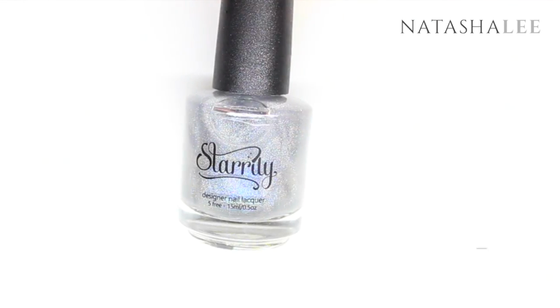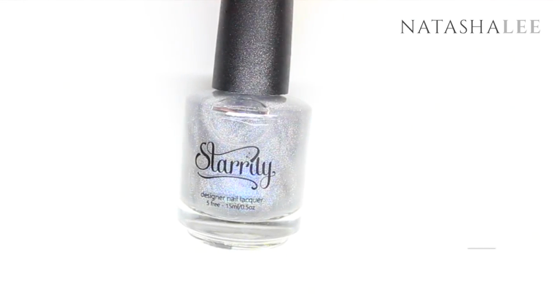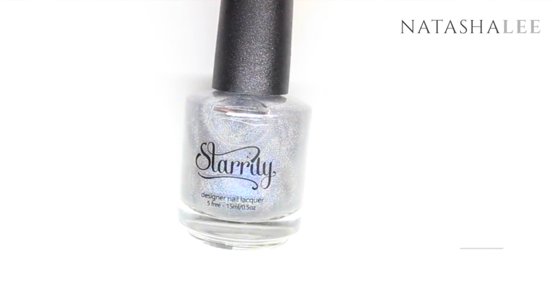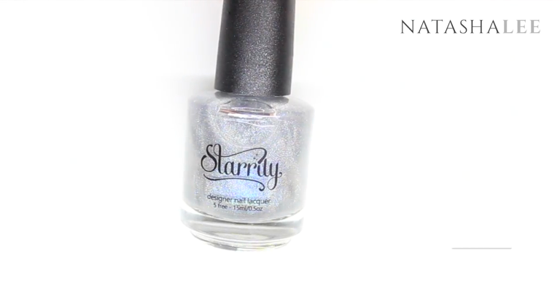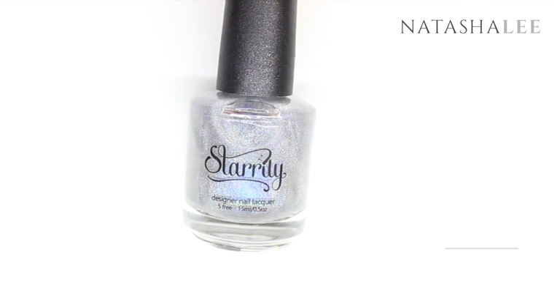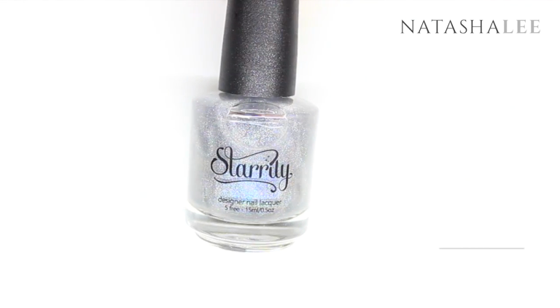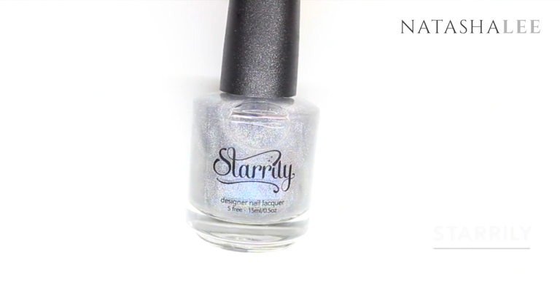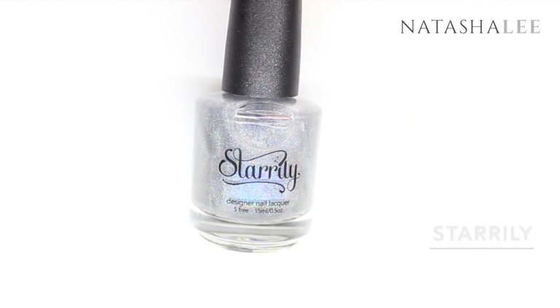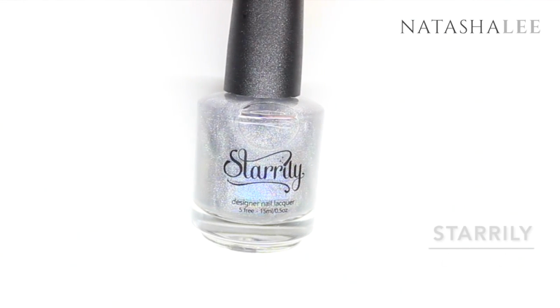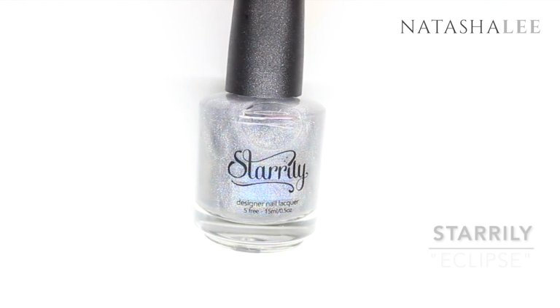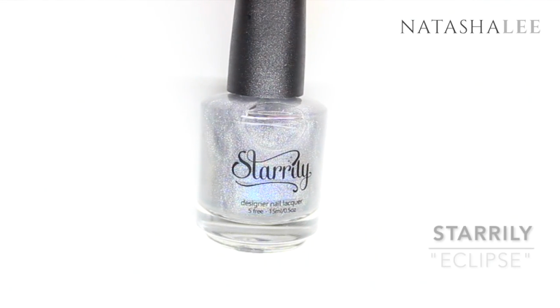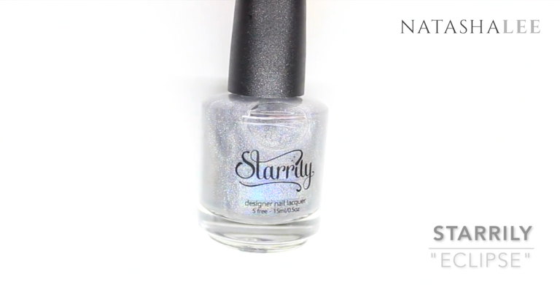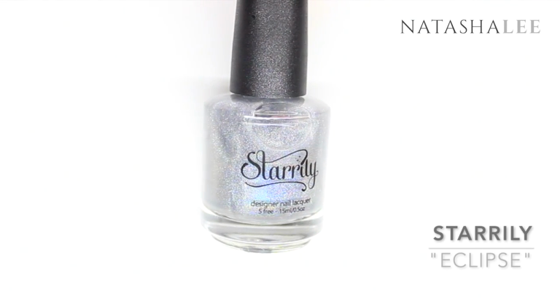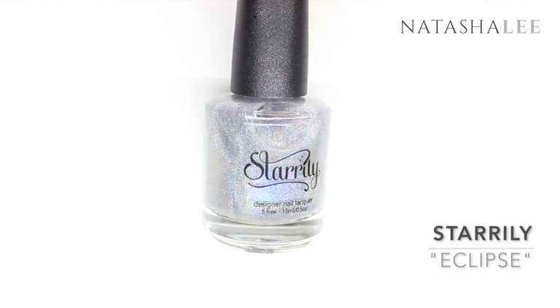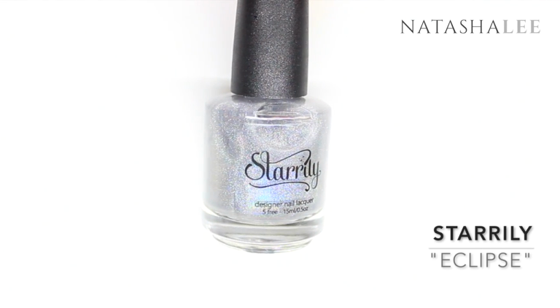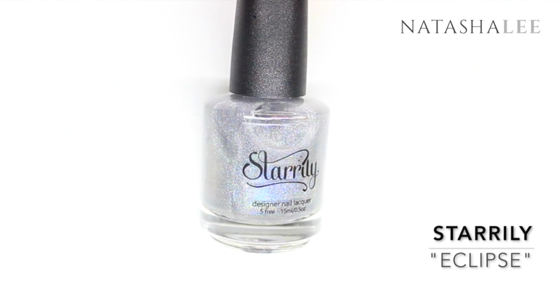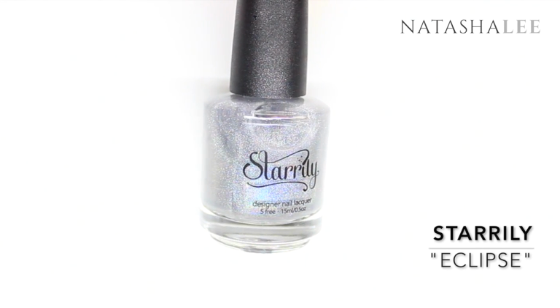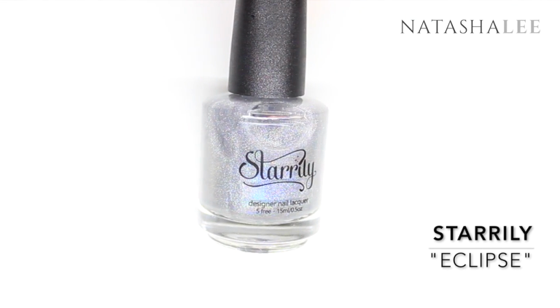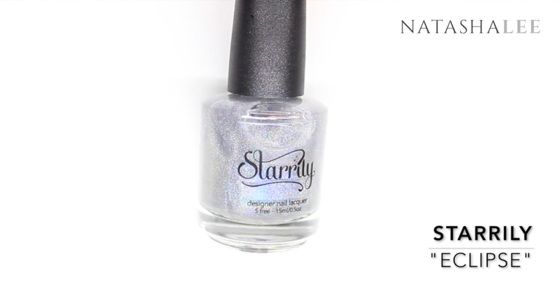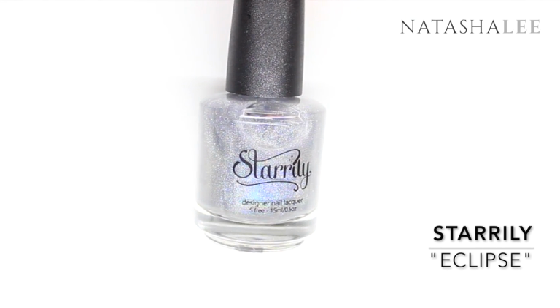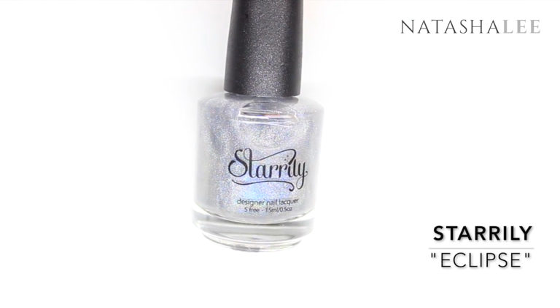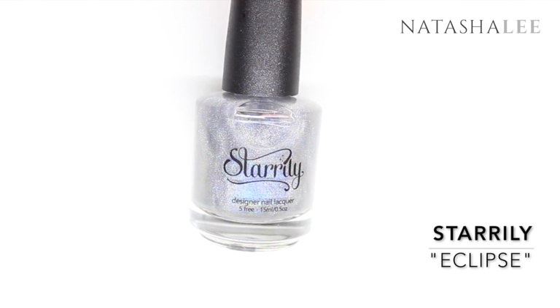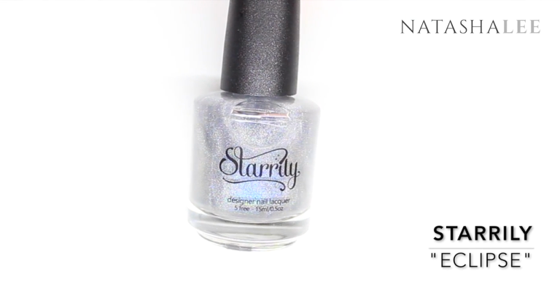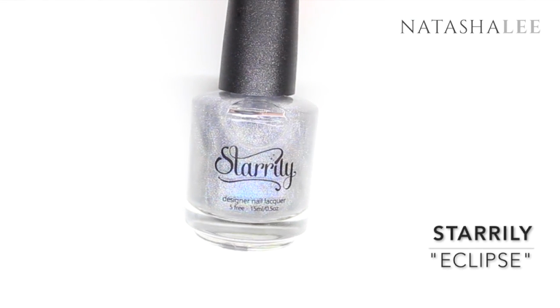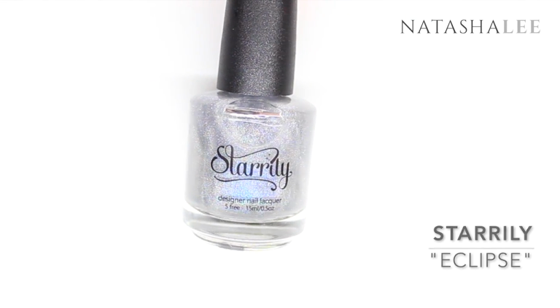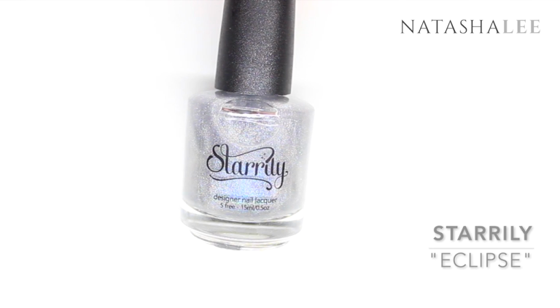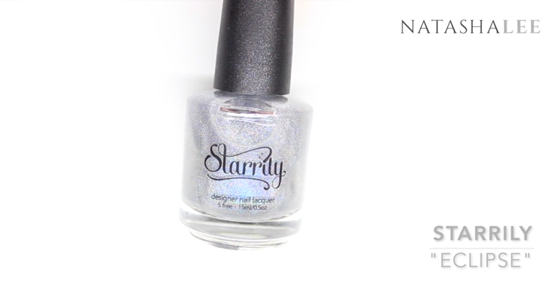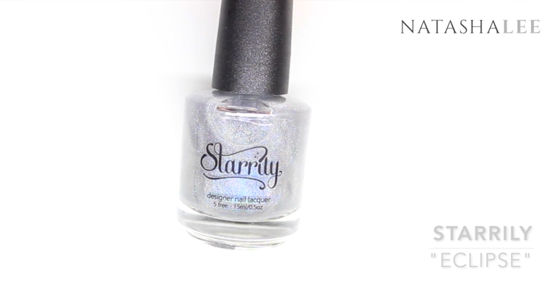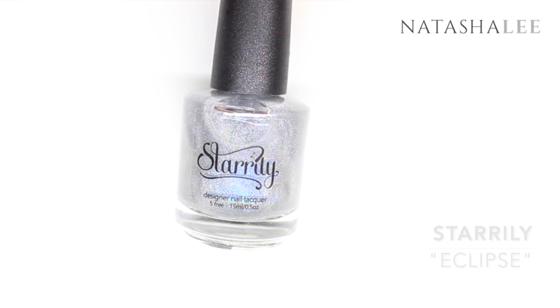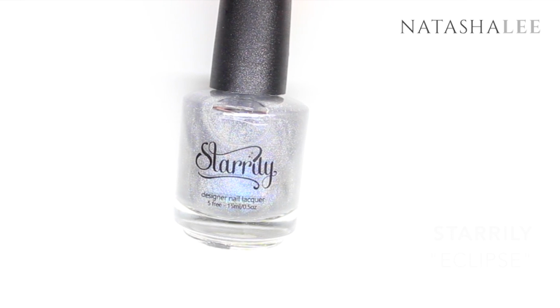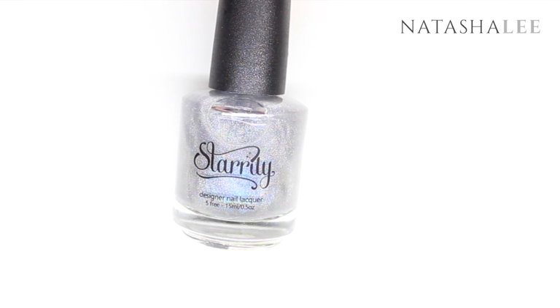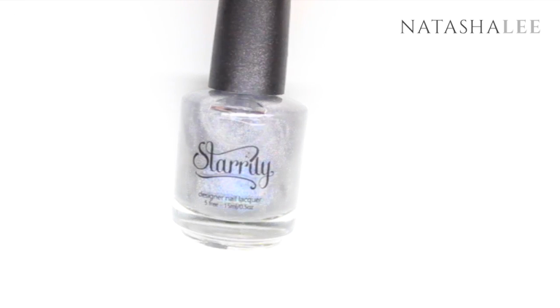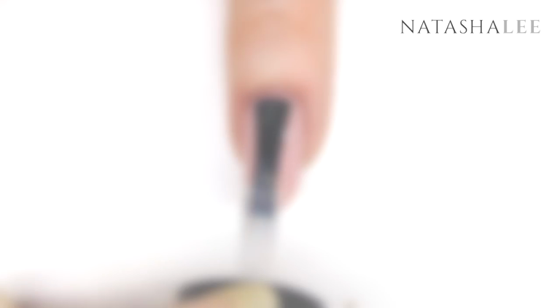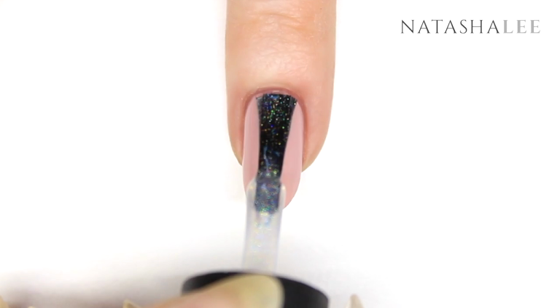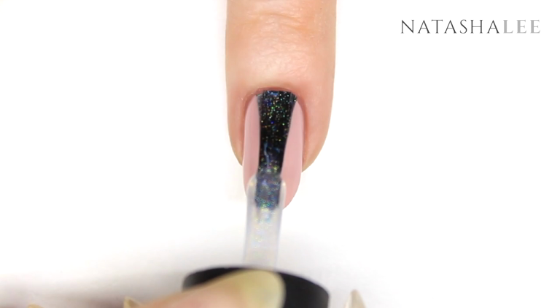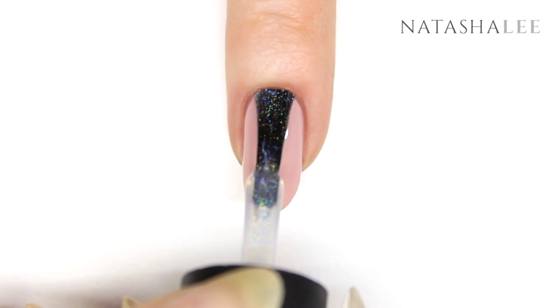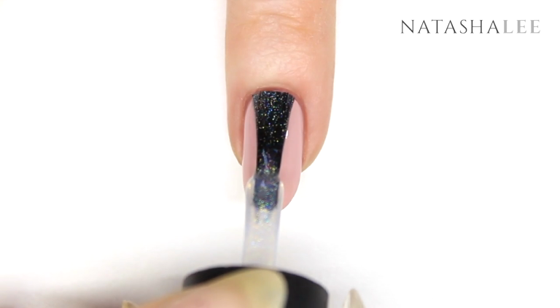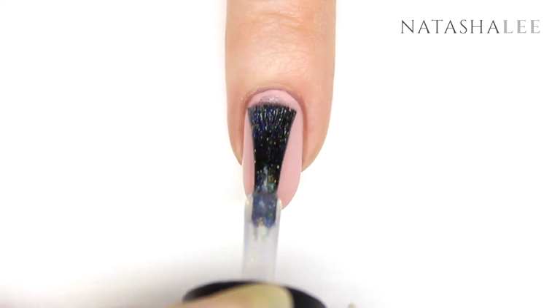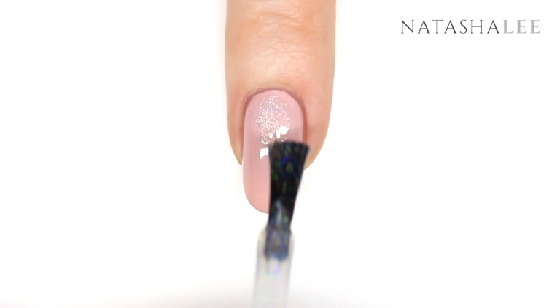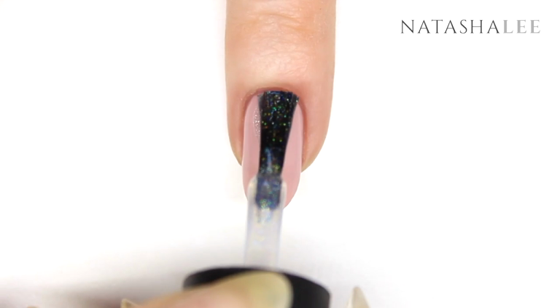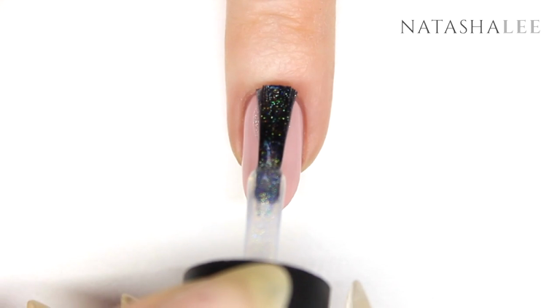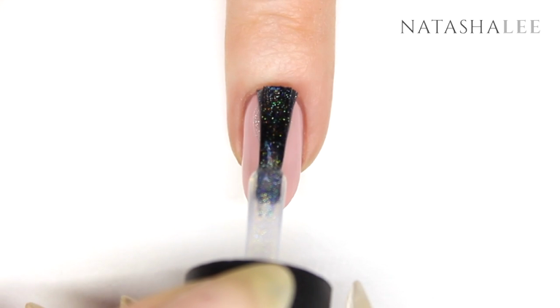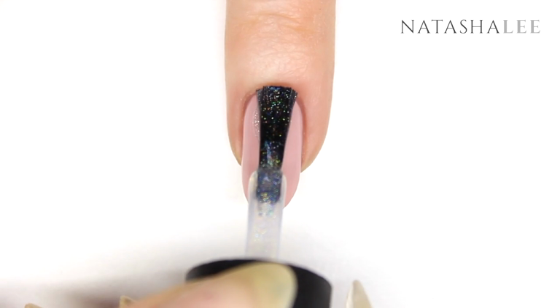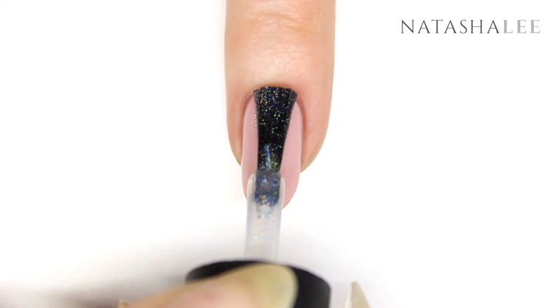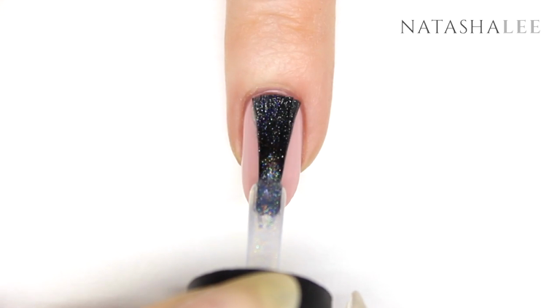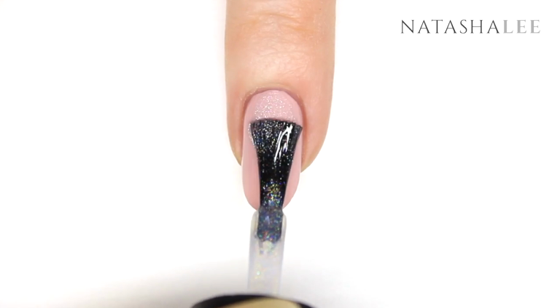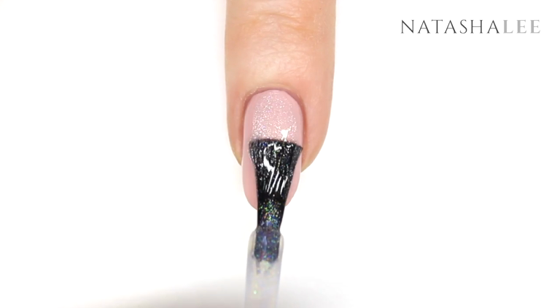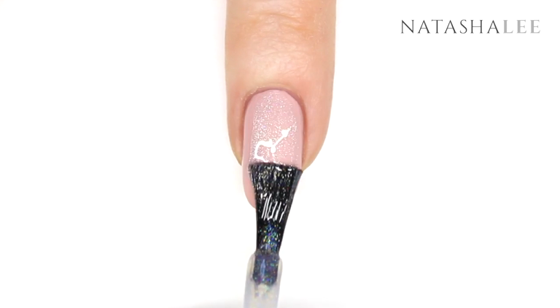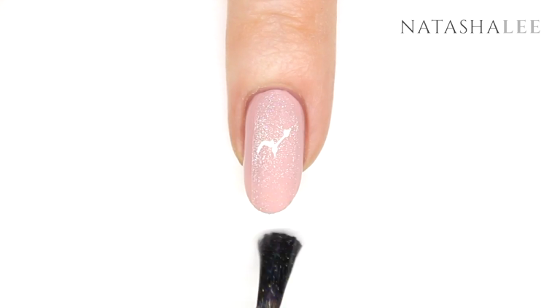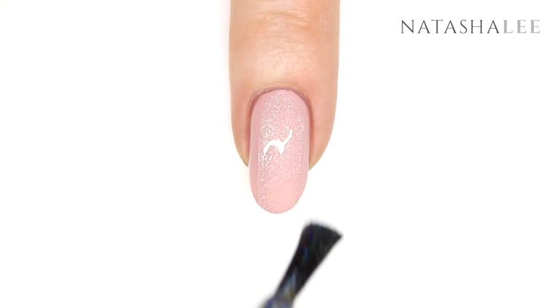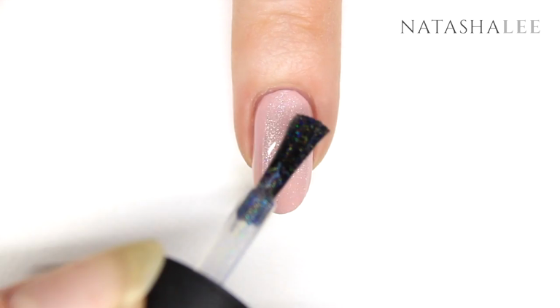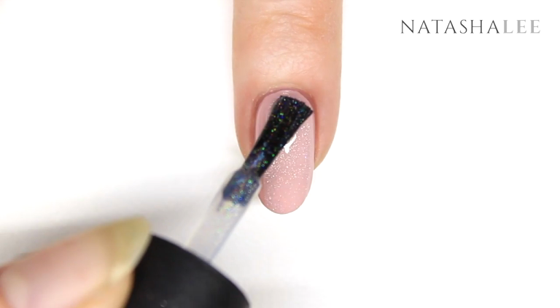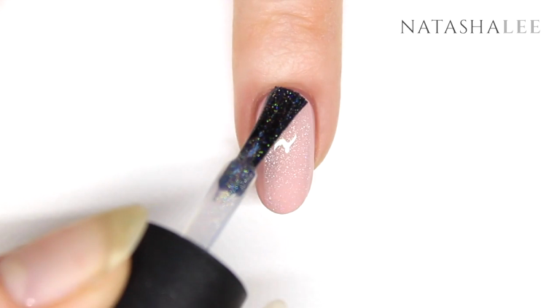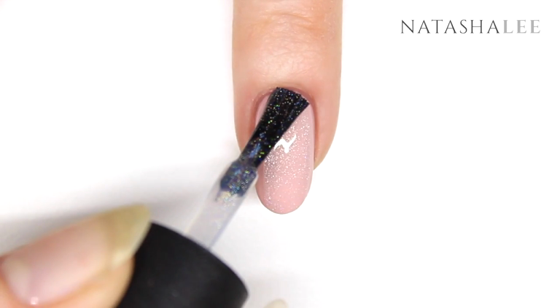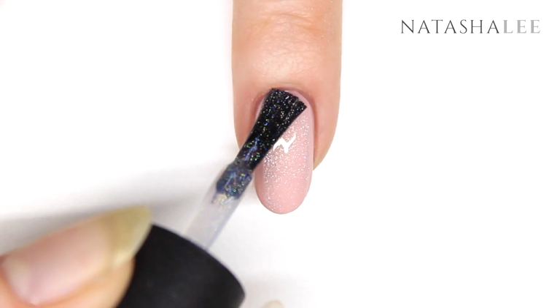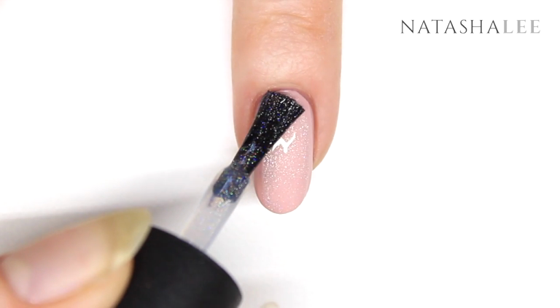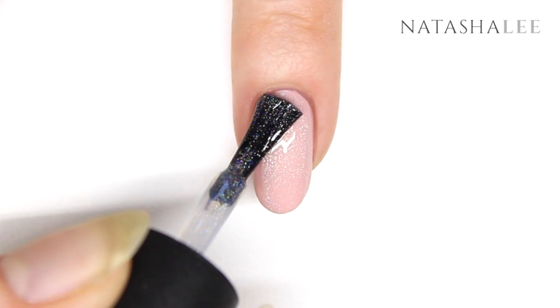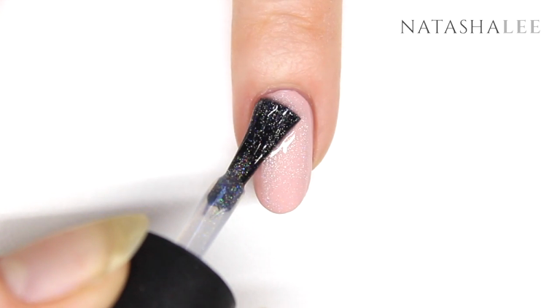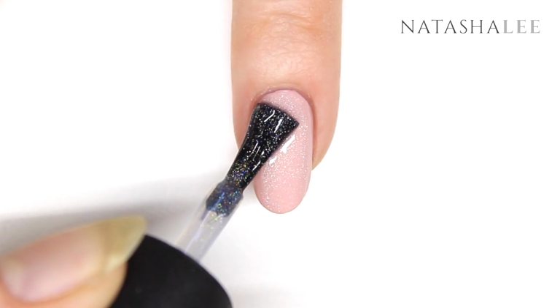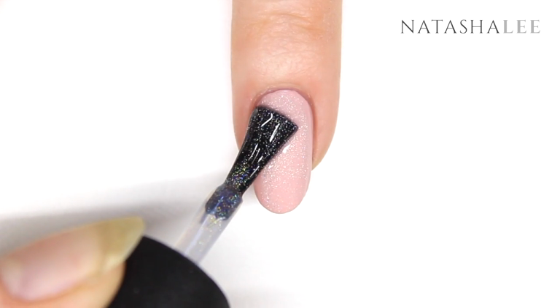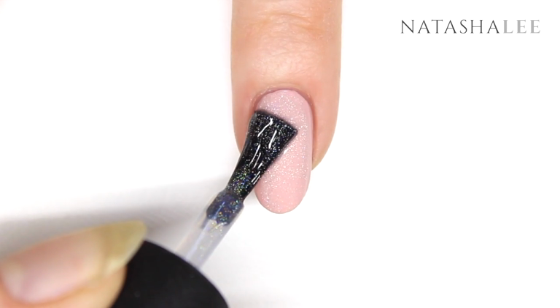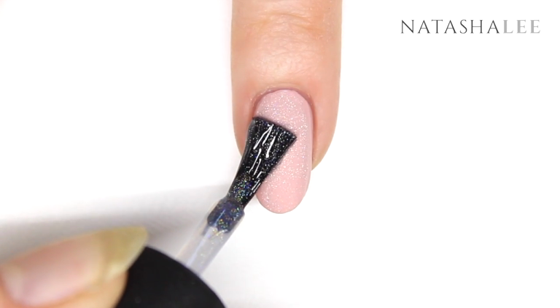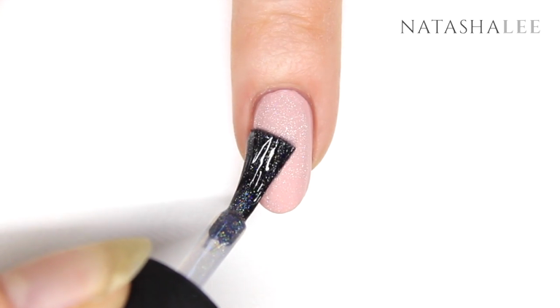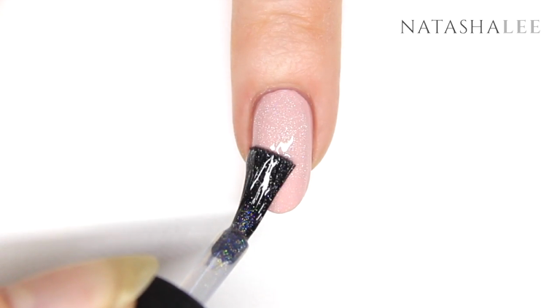I decided to add a little sparkle to this design, so I used Starily Eclipse over my color coat — just one layer to all 10 nails.